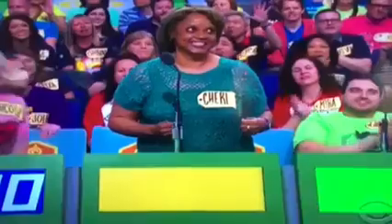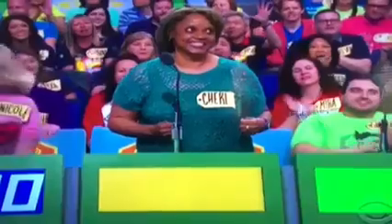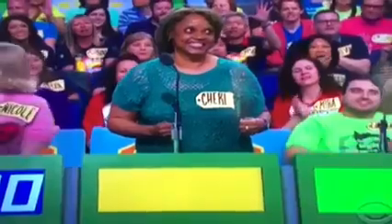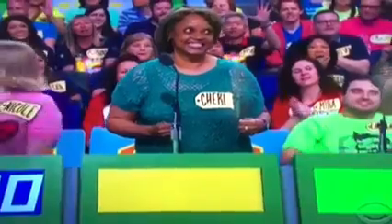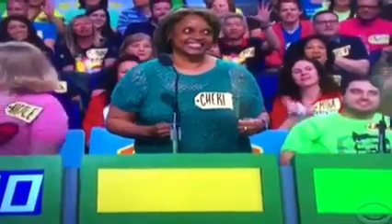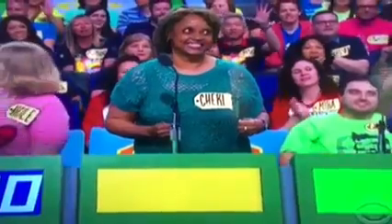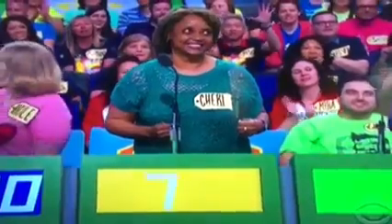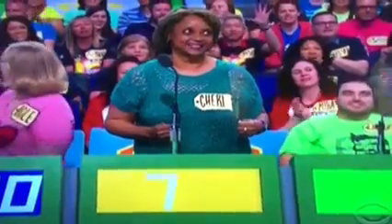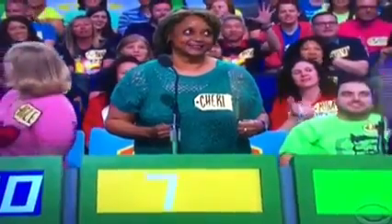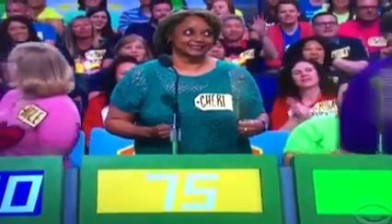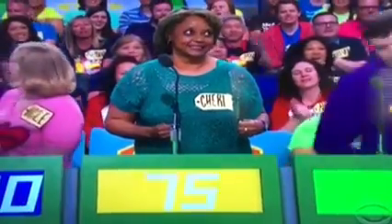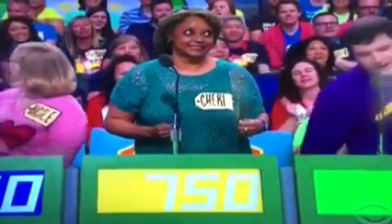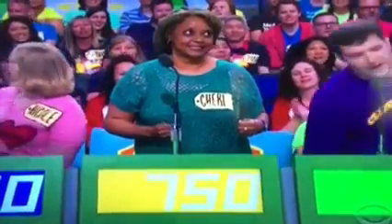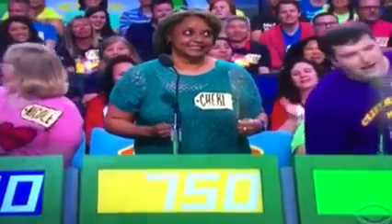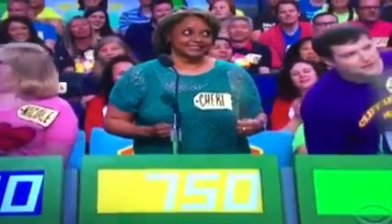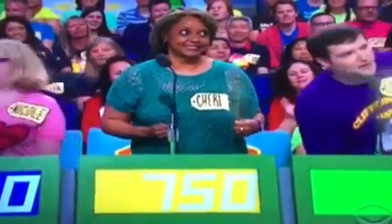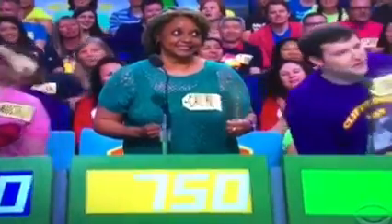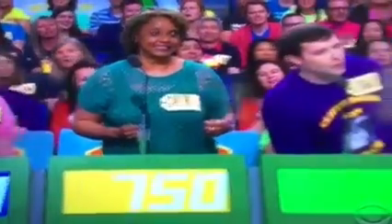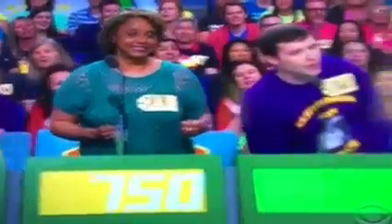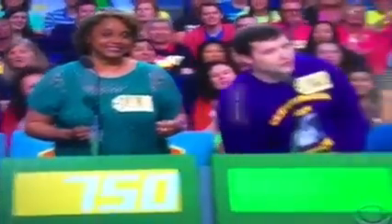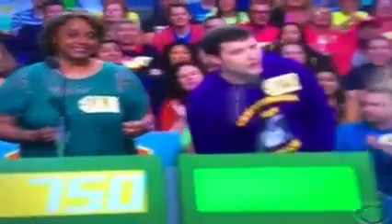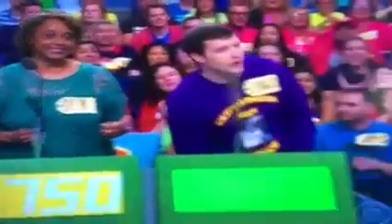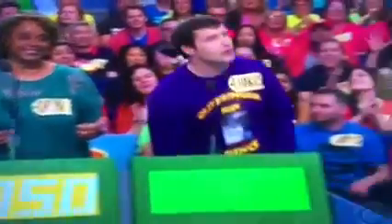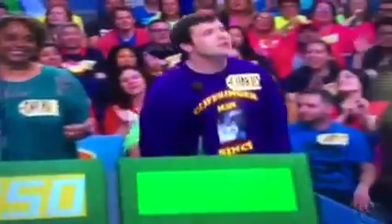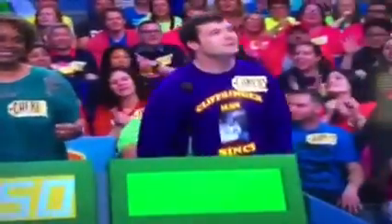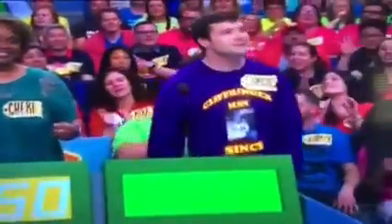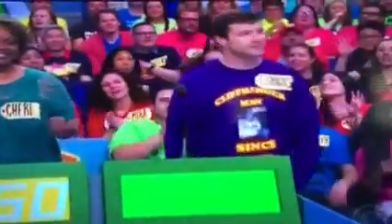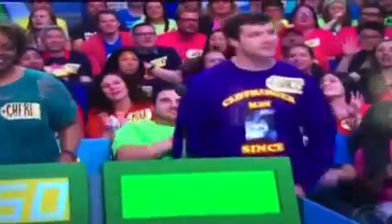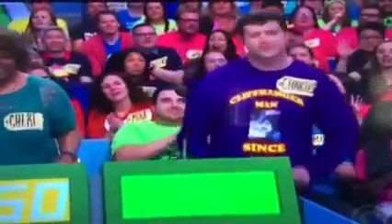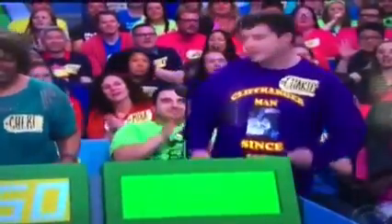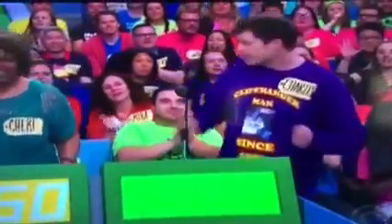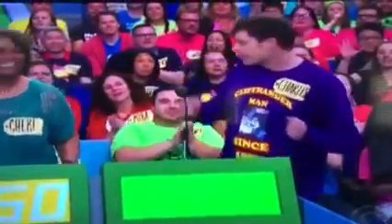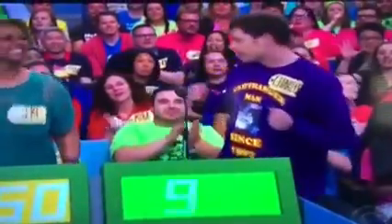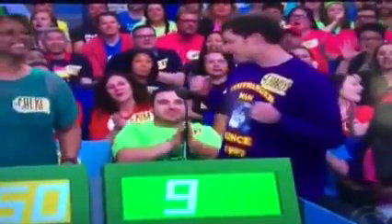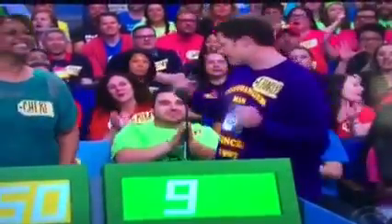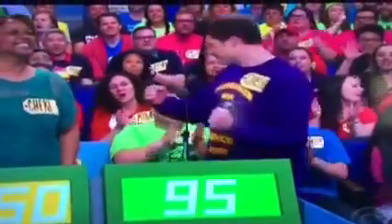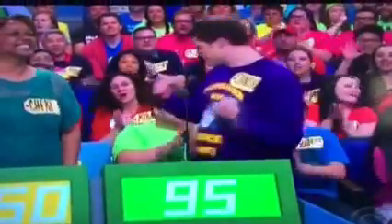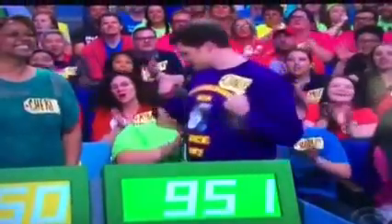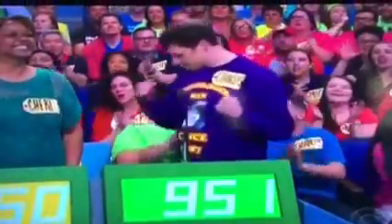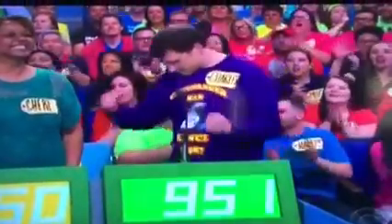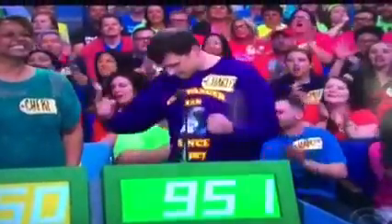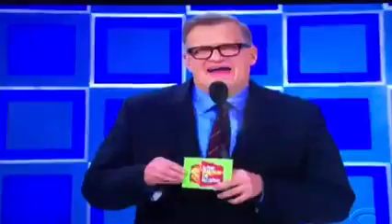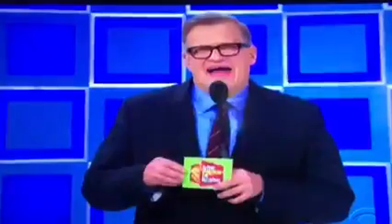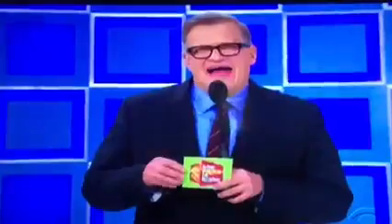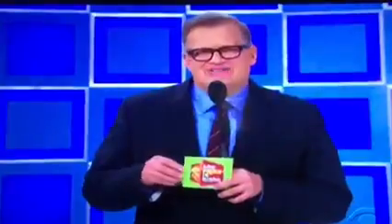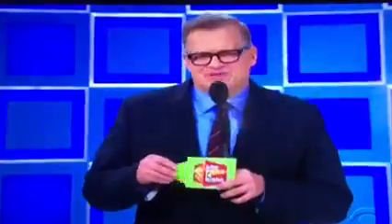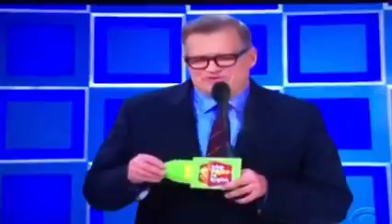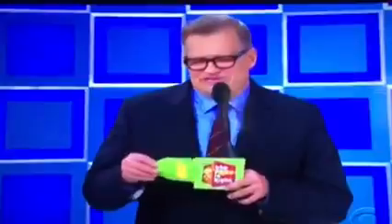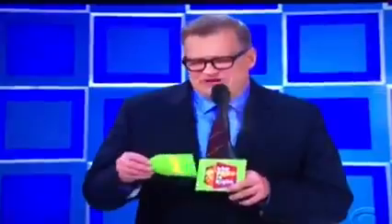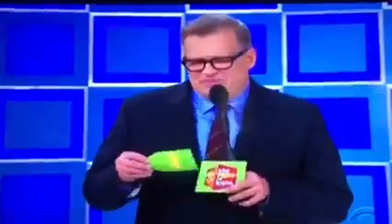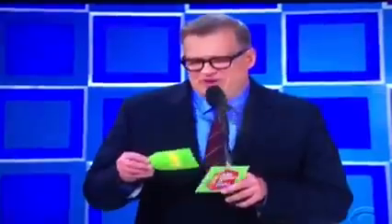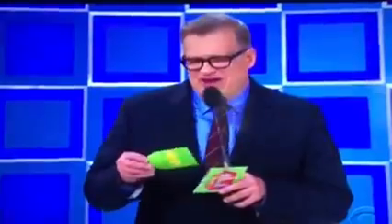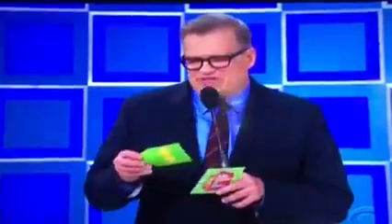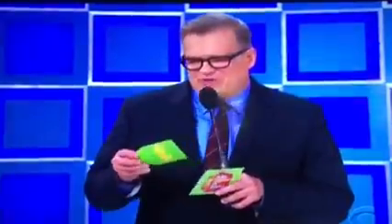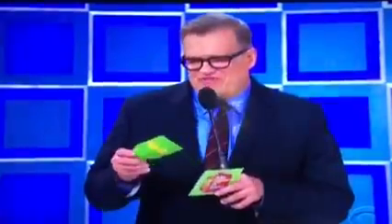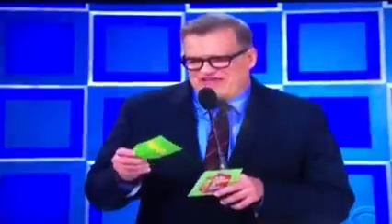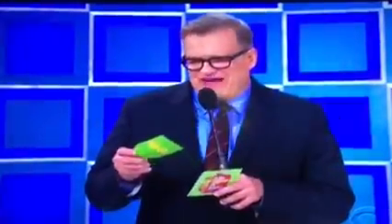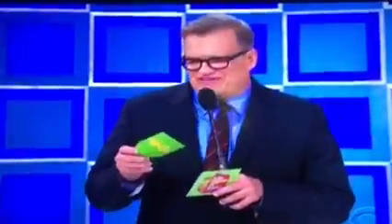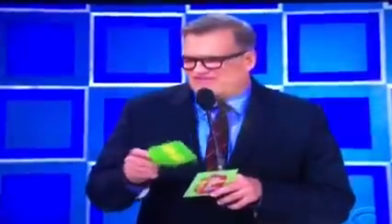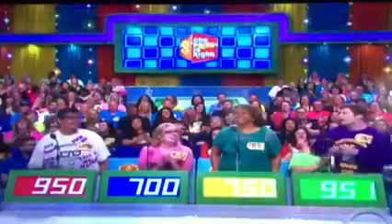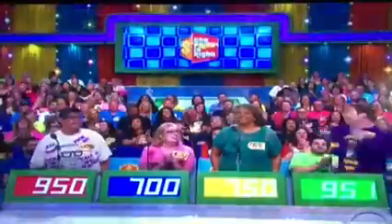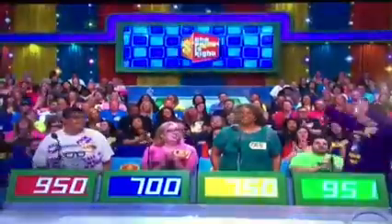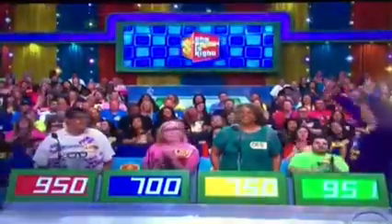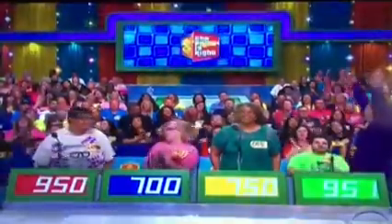$9.50. Charles. $9.51, Drew. $9.51. Actual retail price, $1,570.